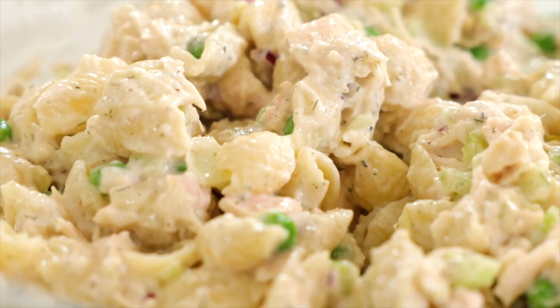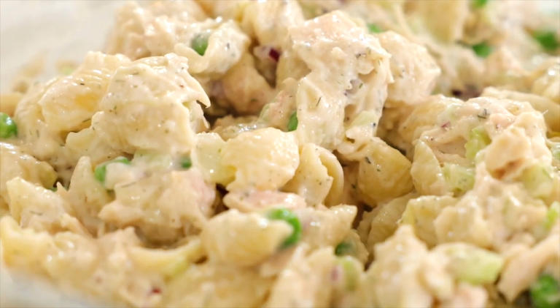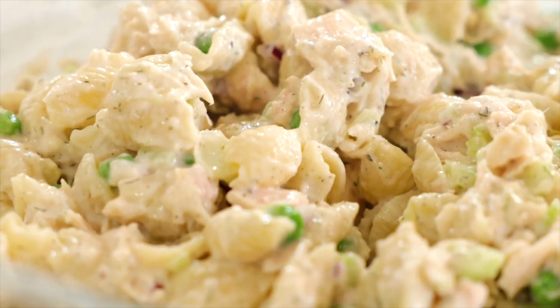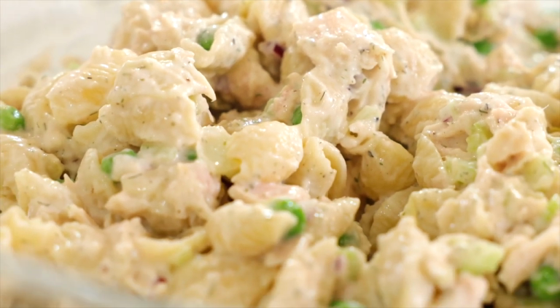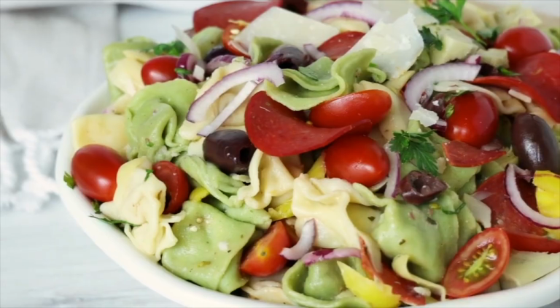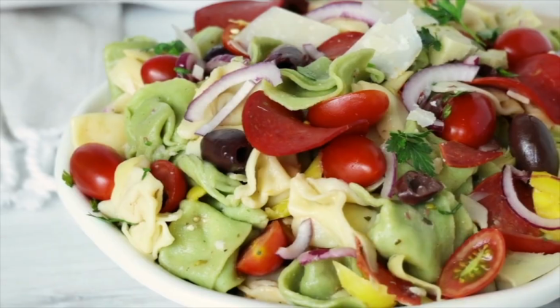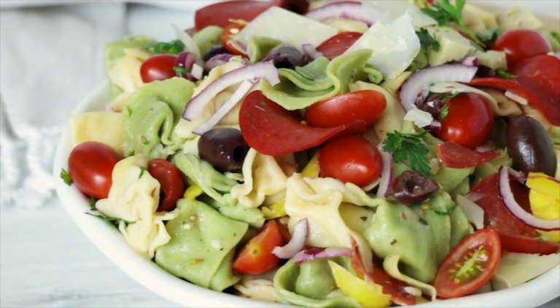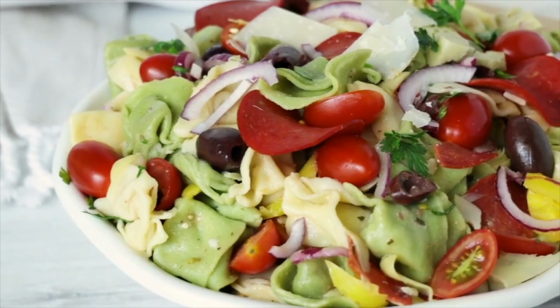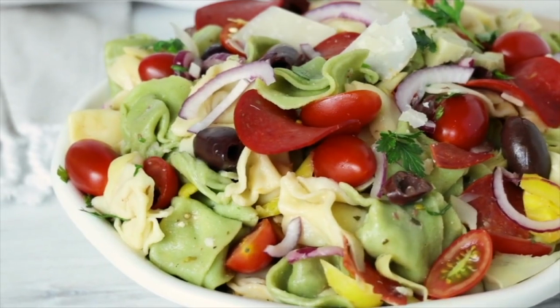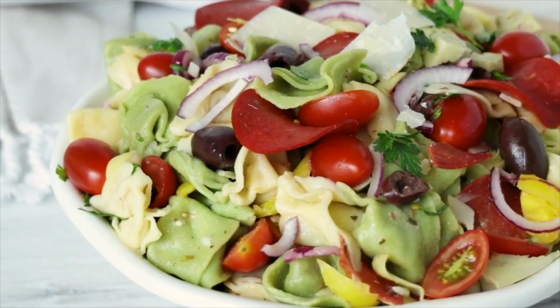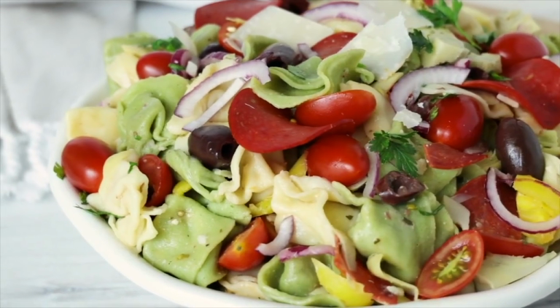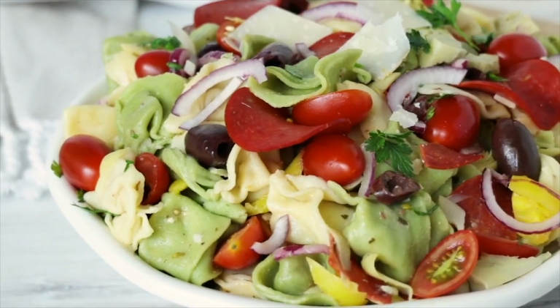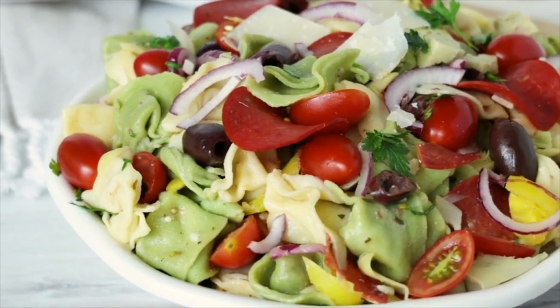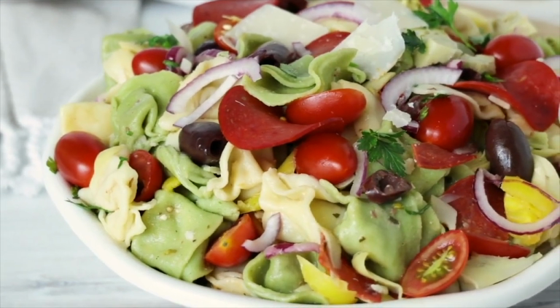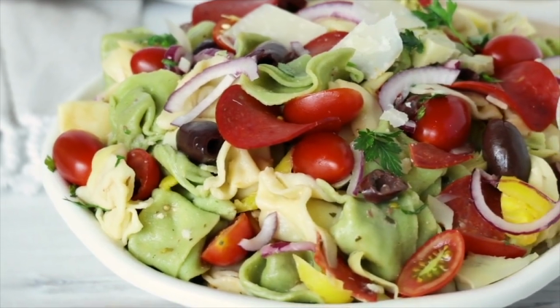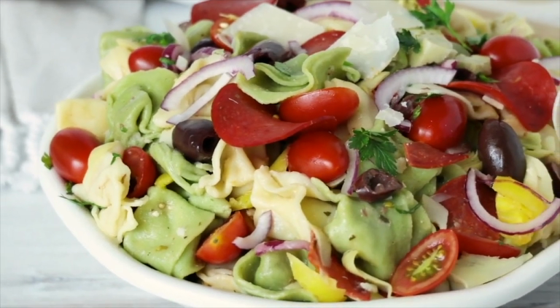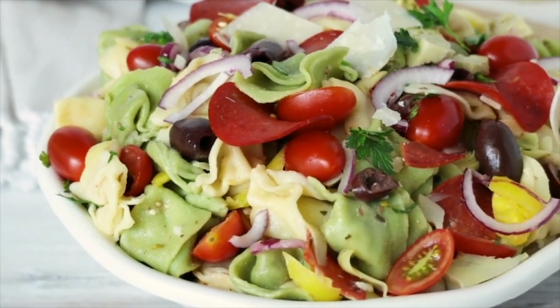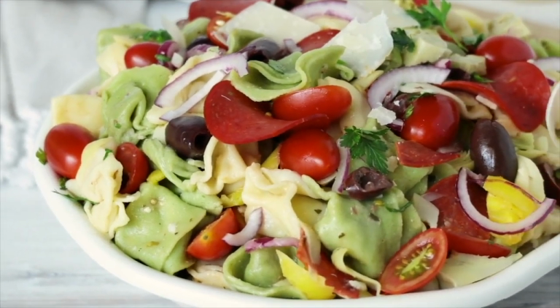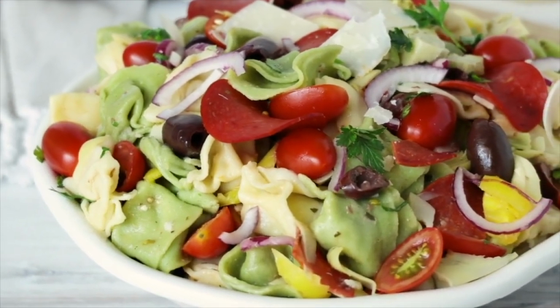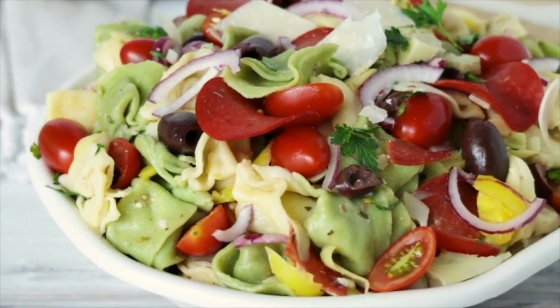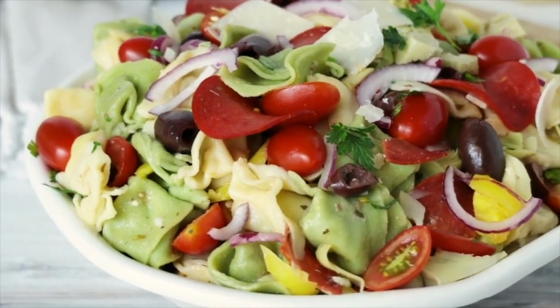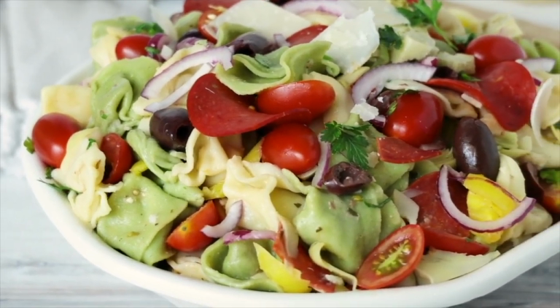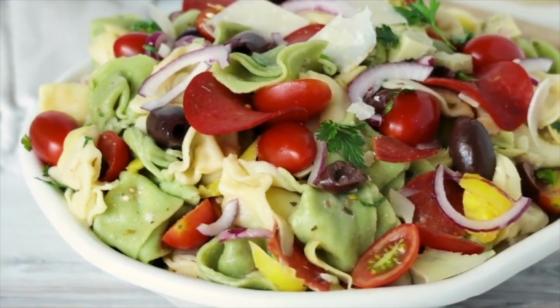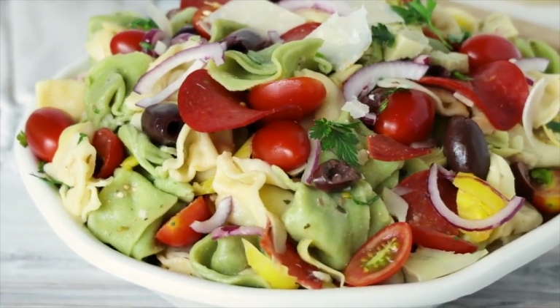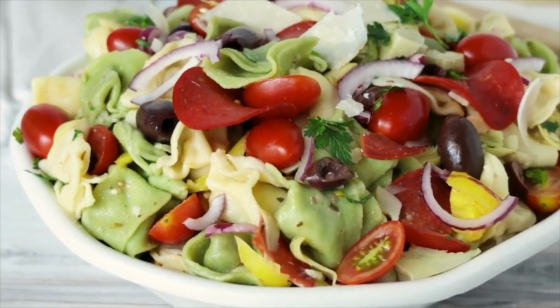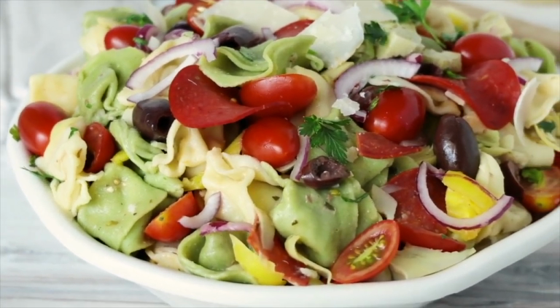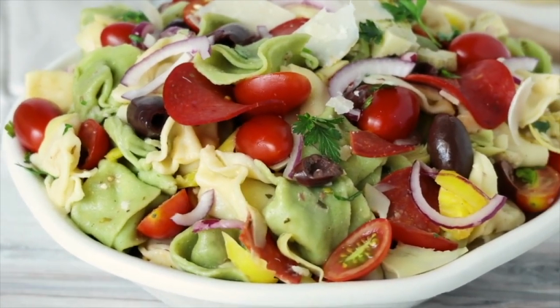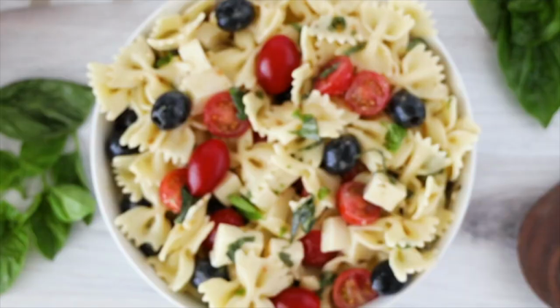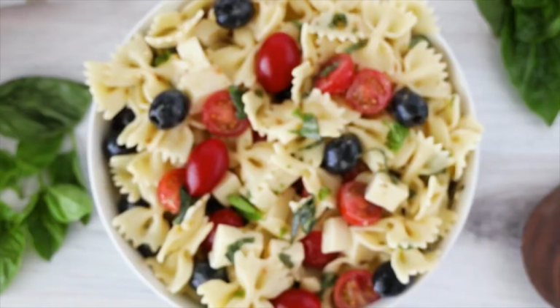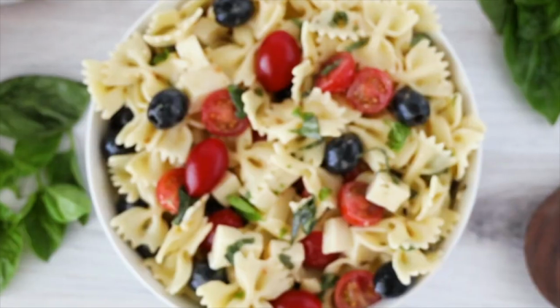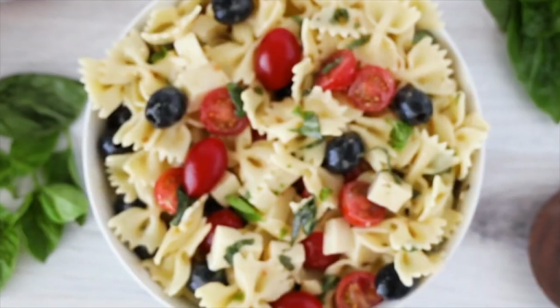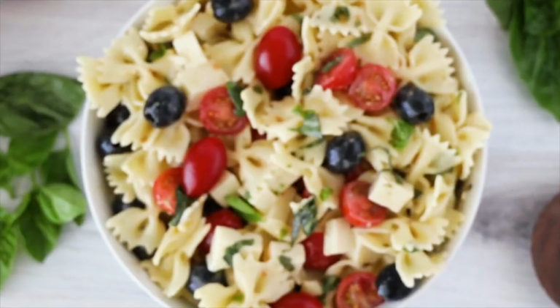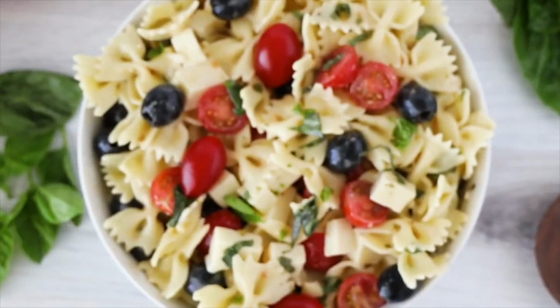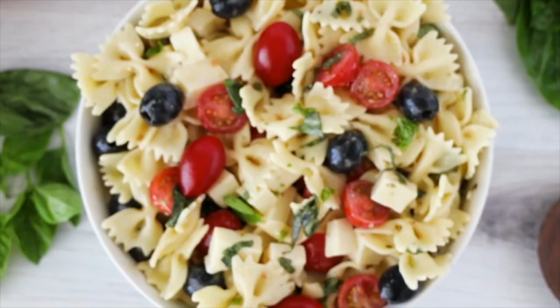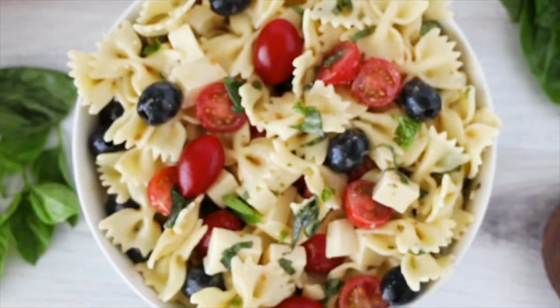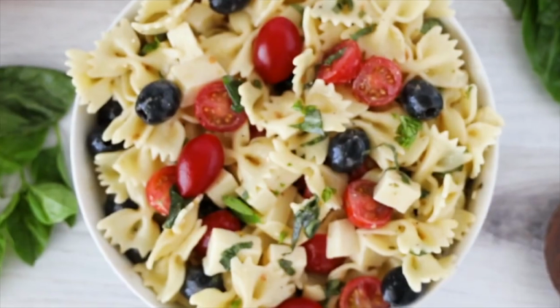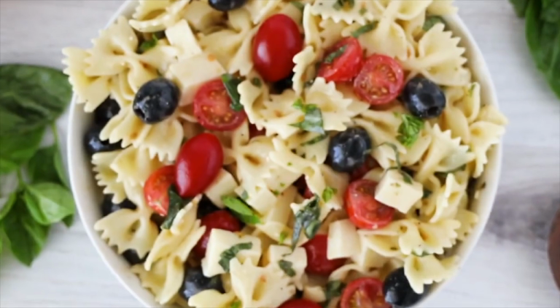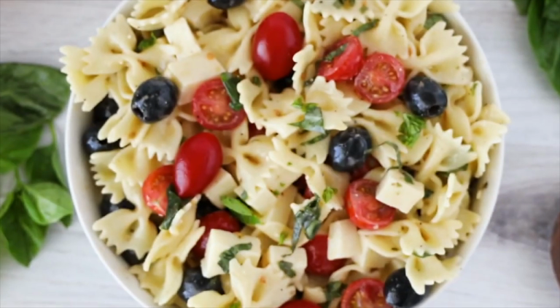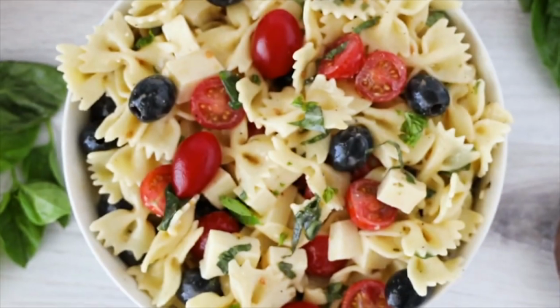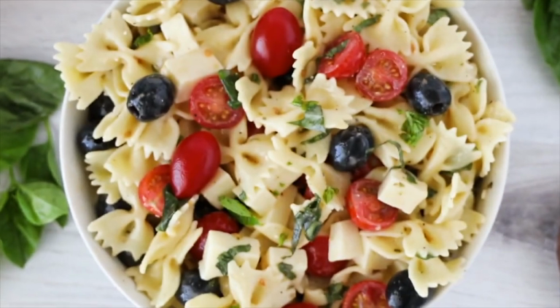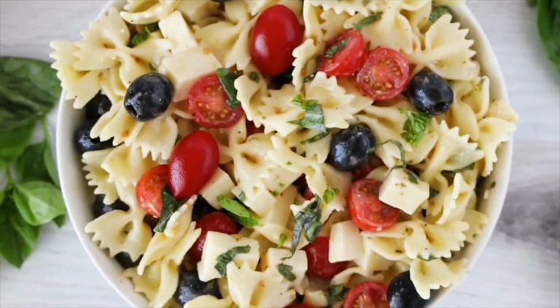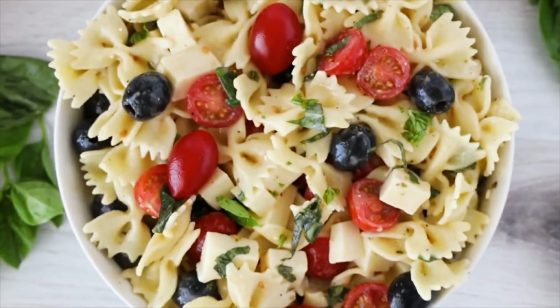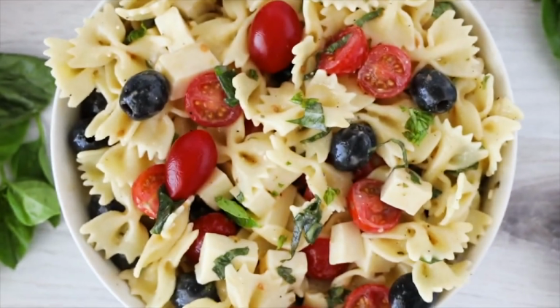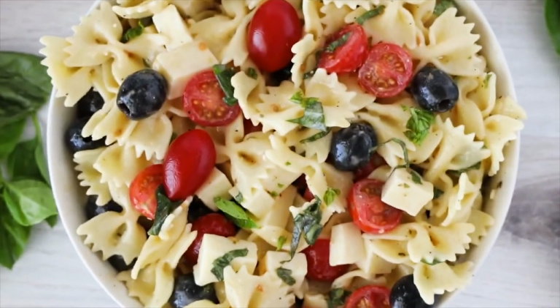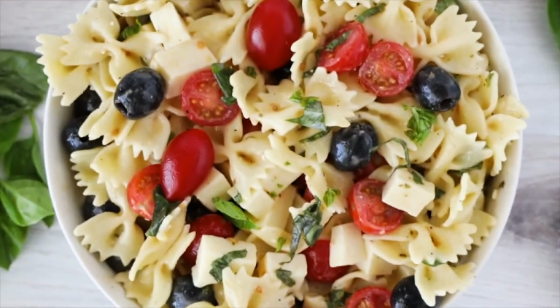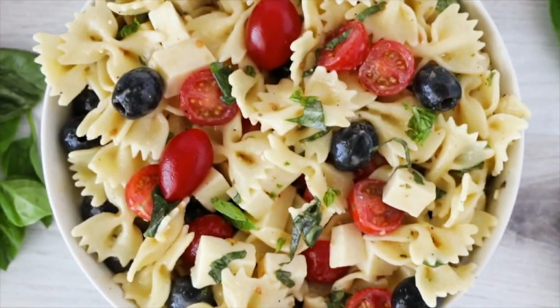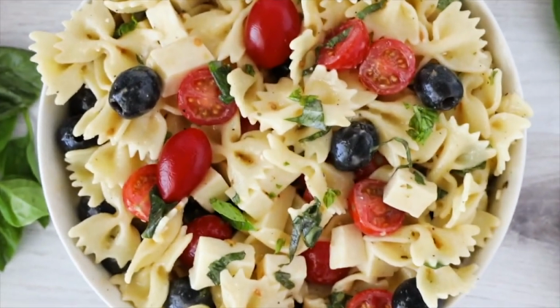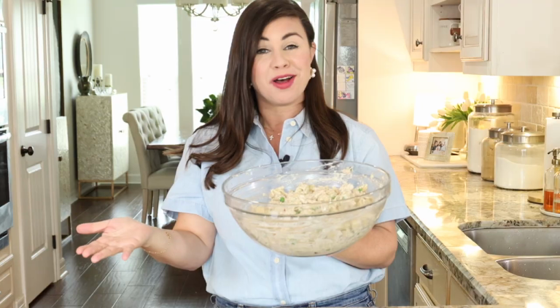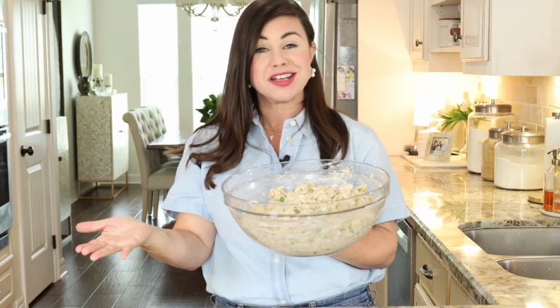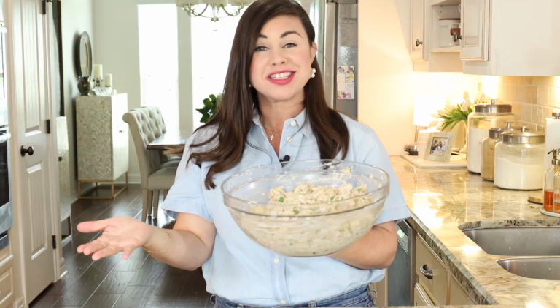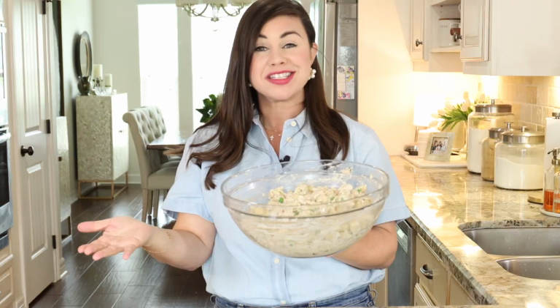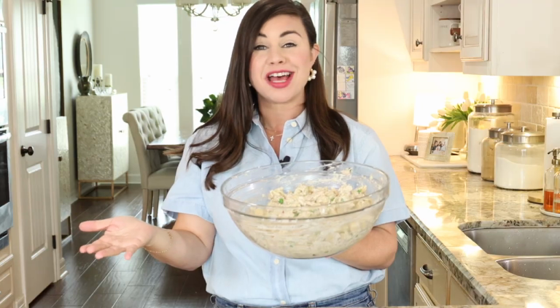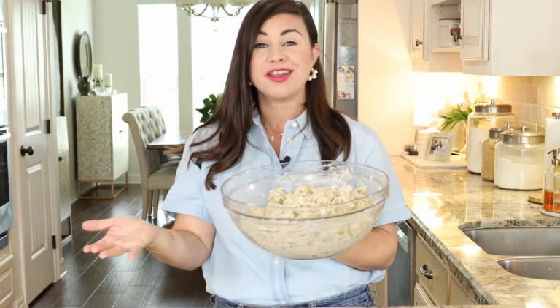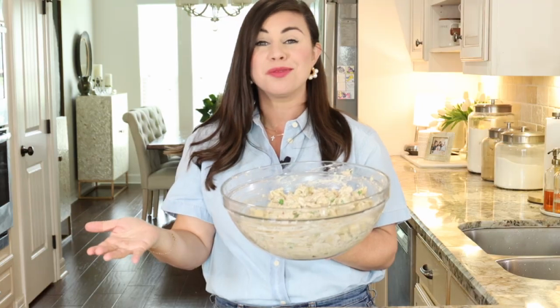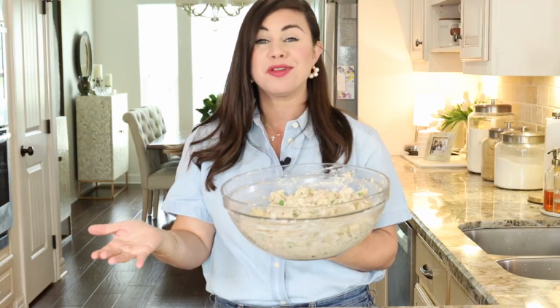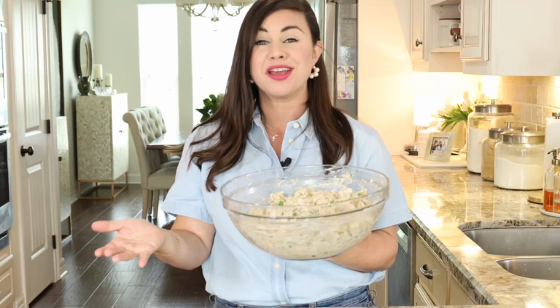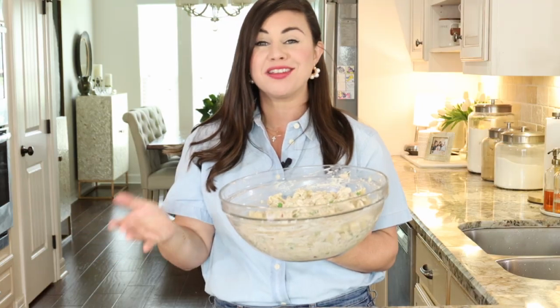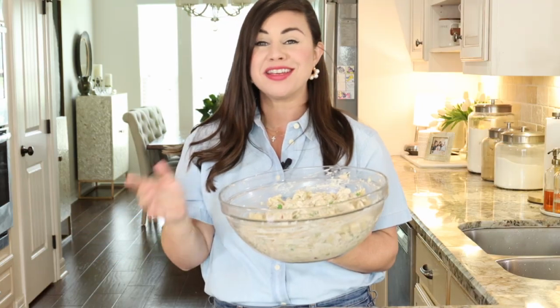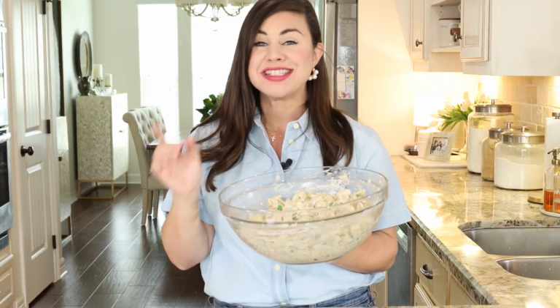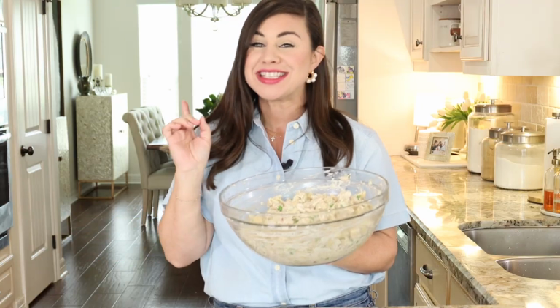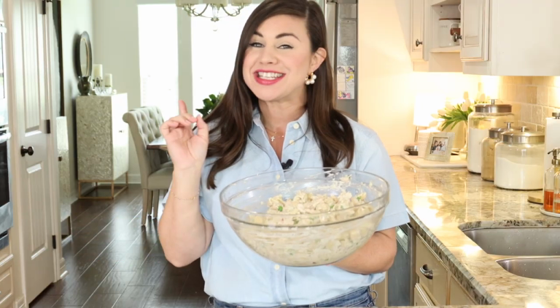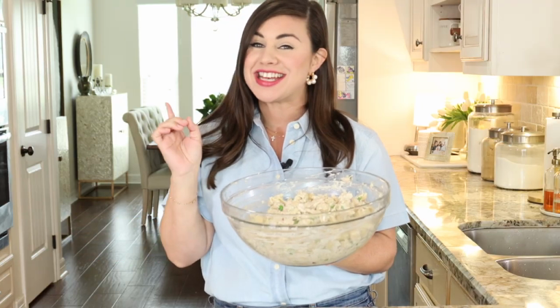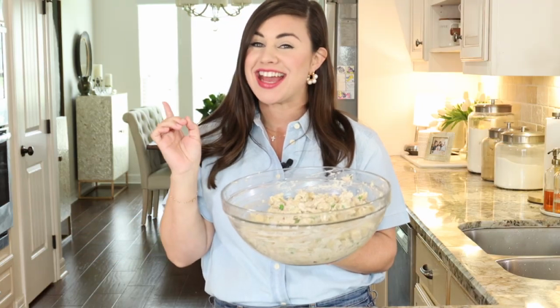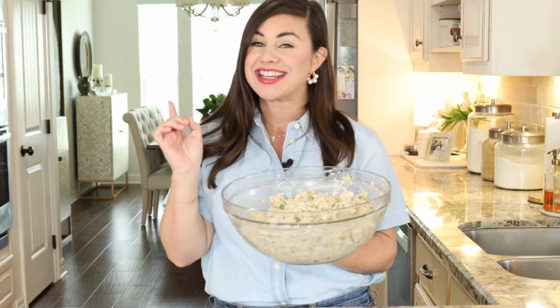If you're looking for more delicious pasta salad recipes to try, be sure to check out my pasta salad playlist next.